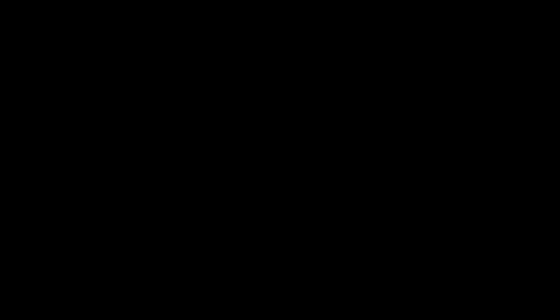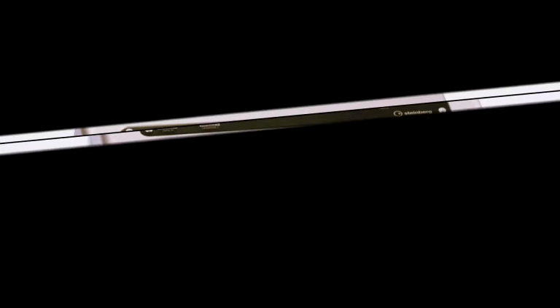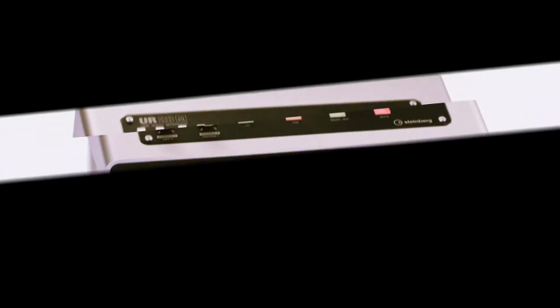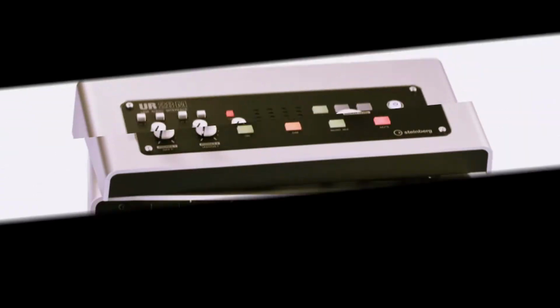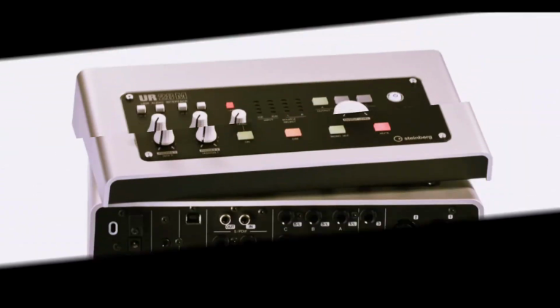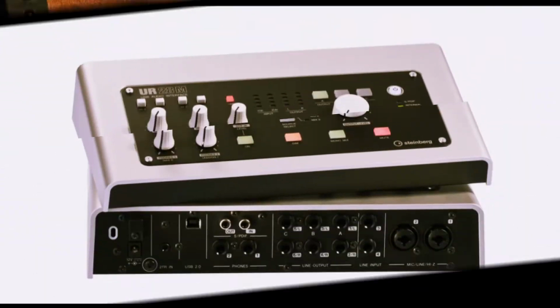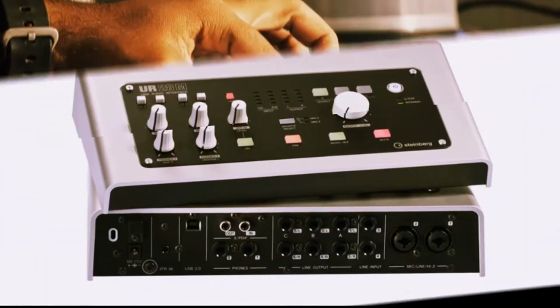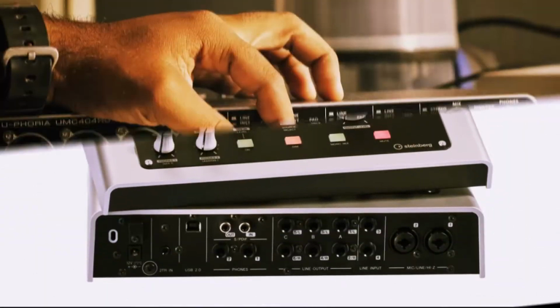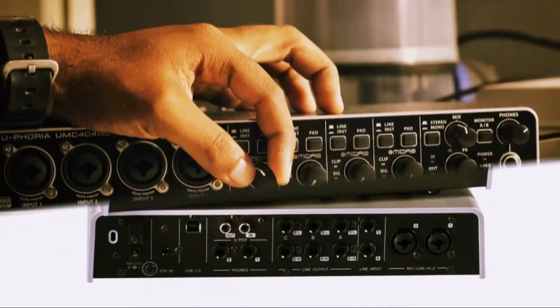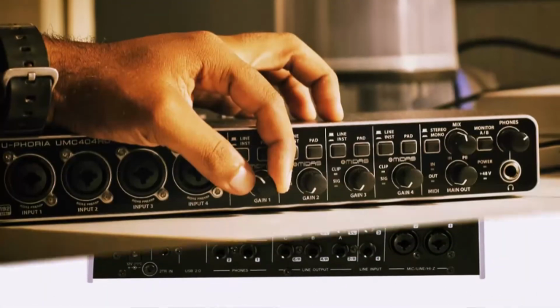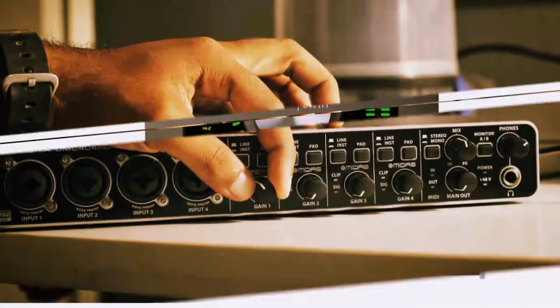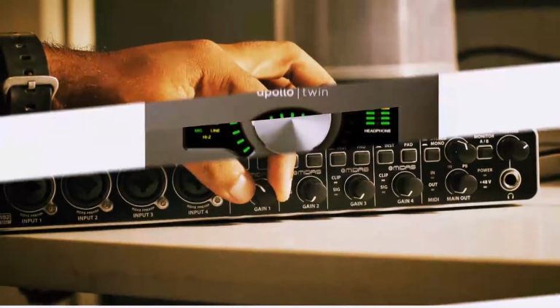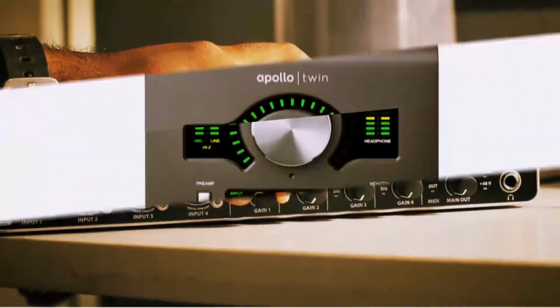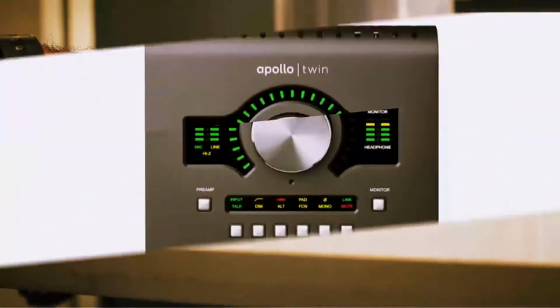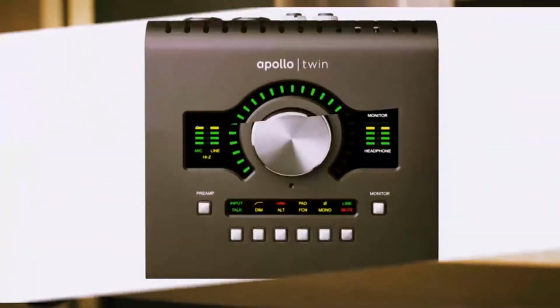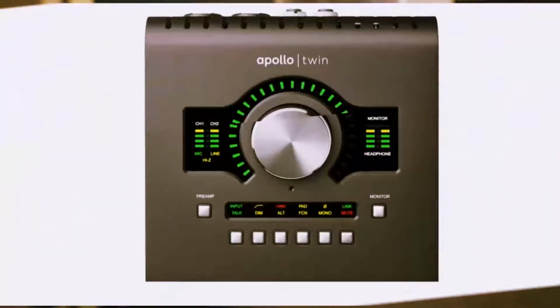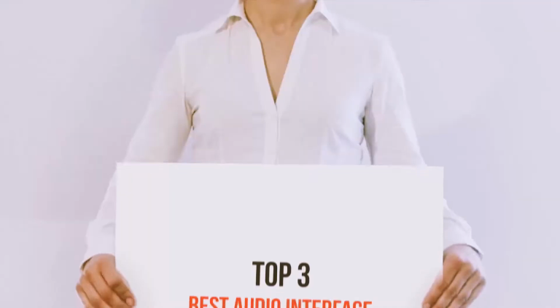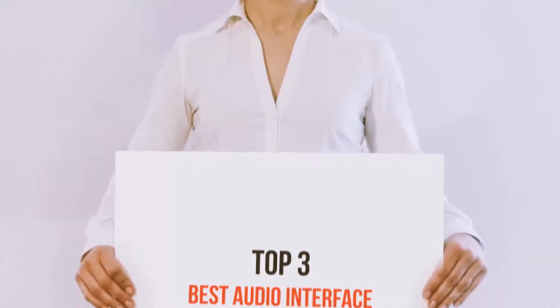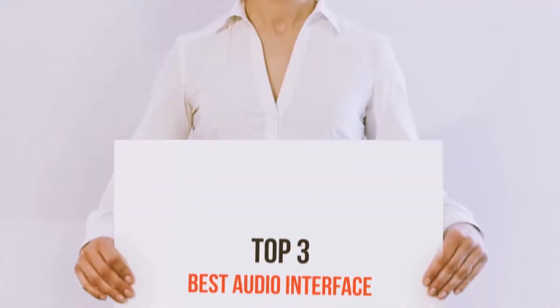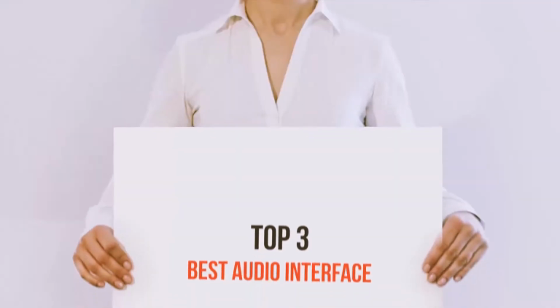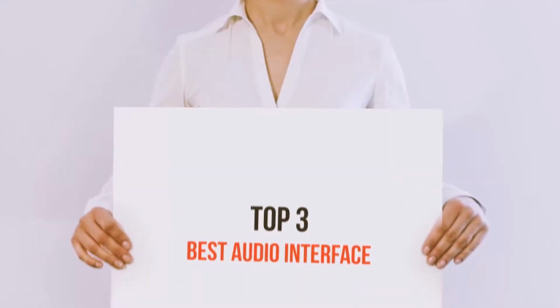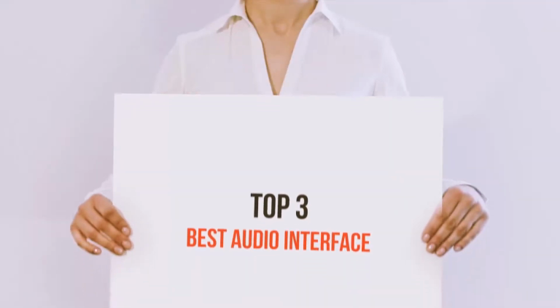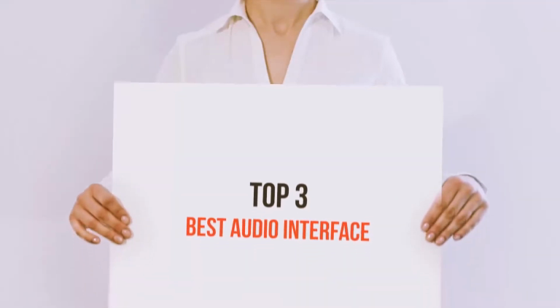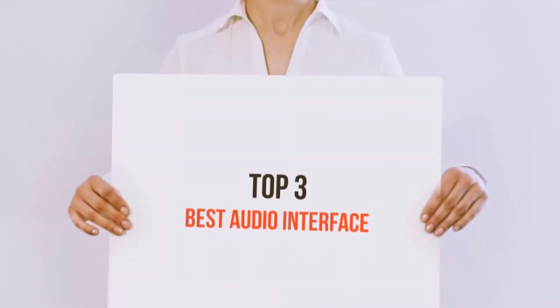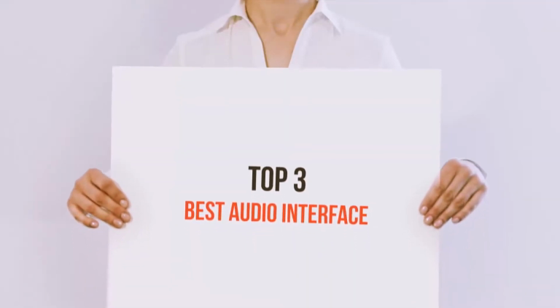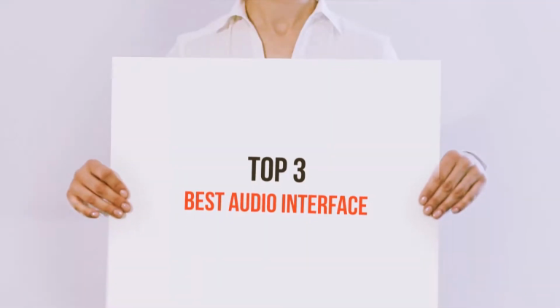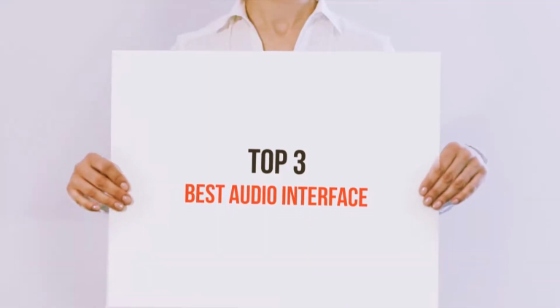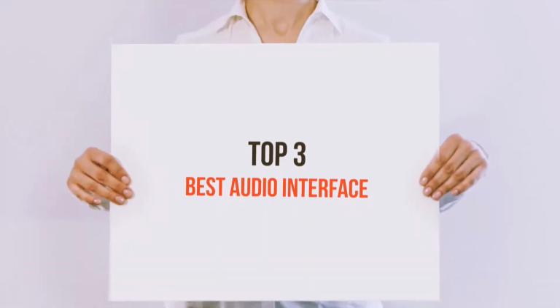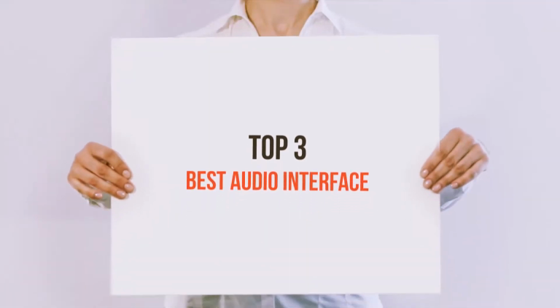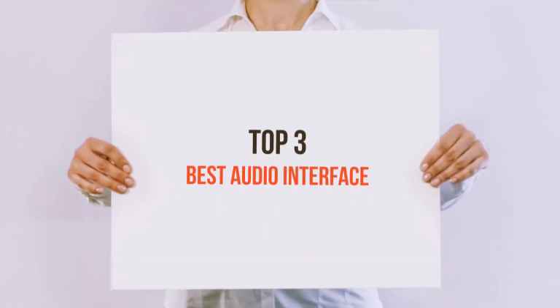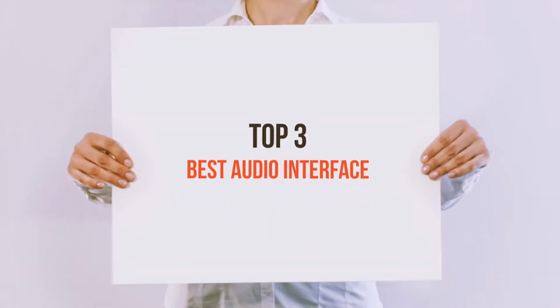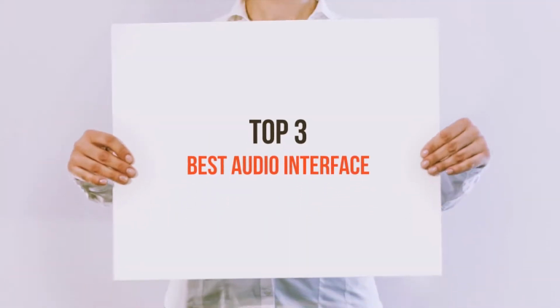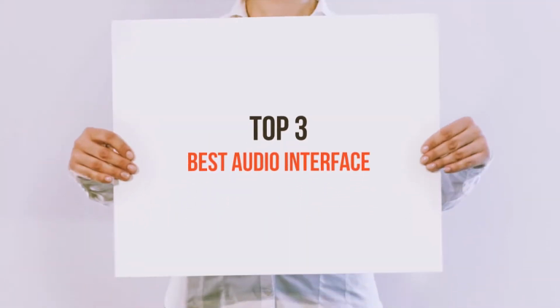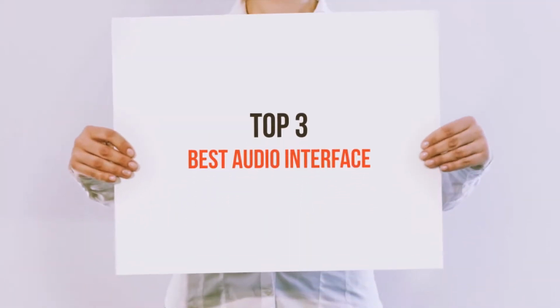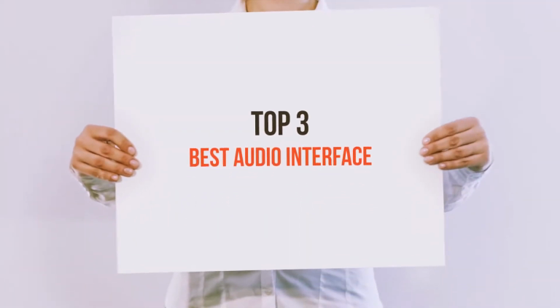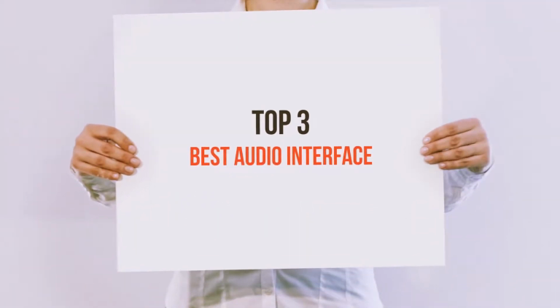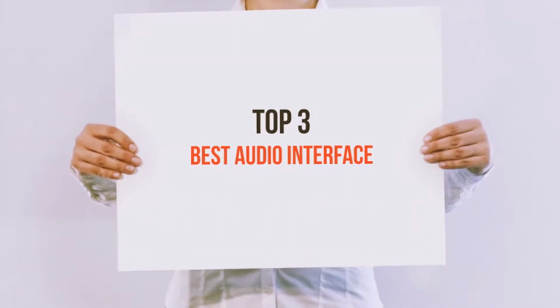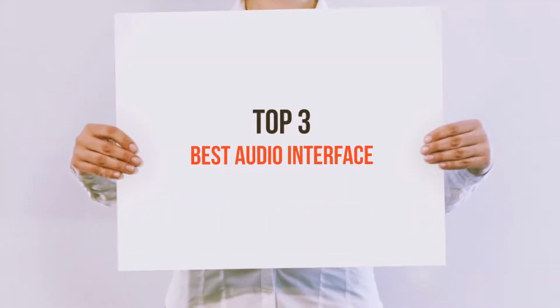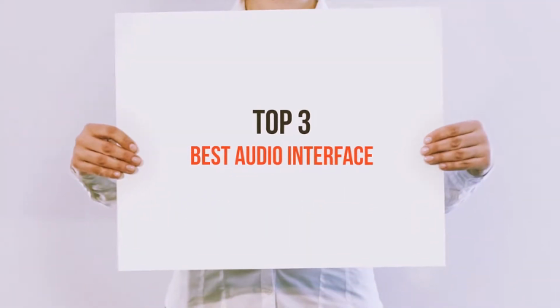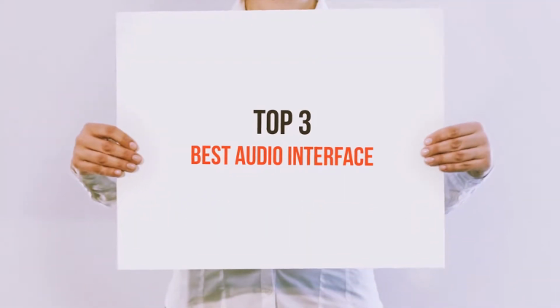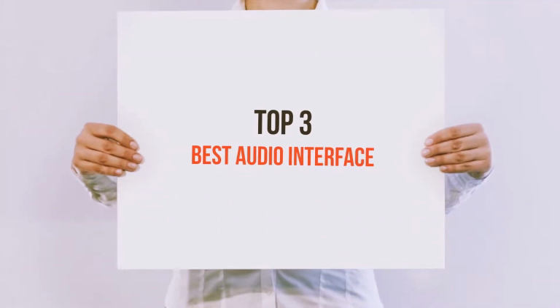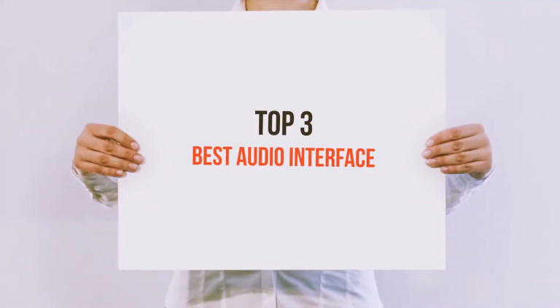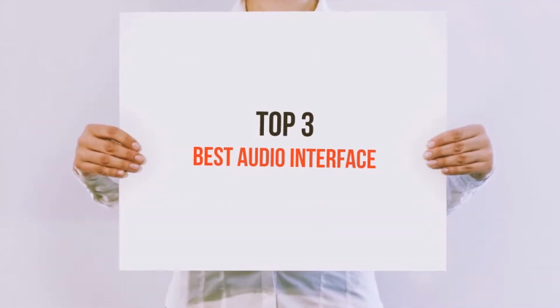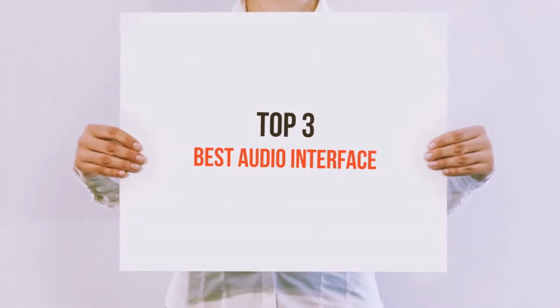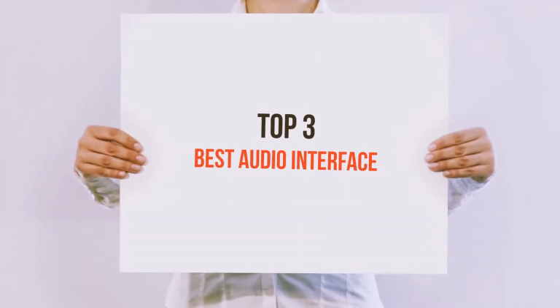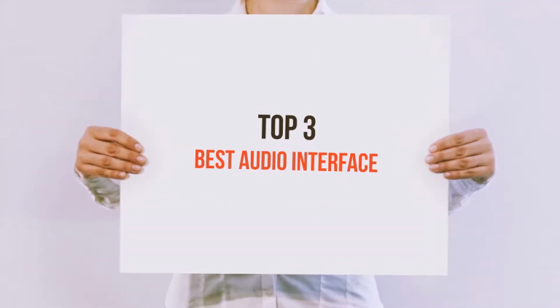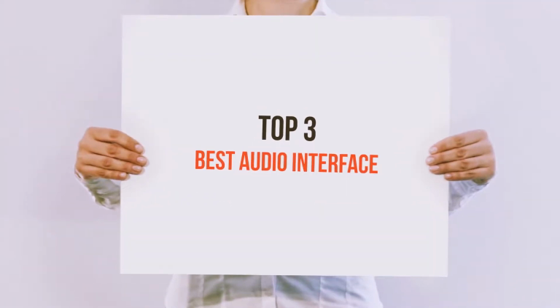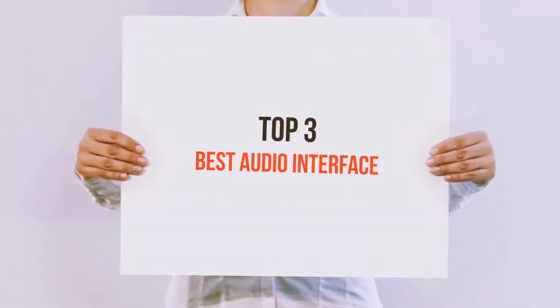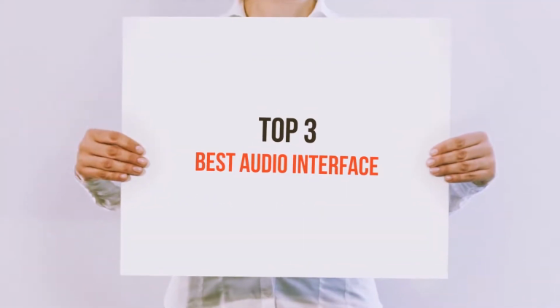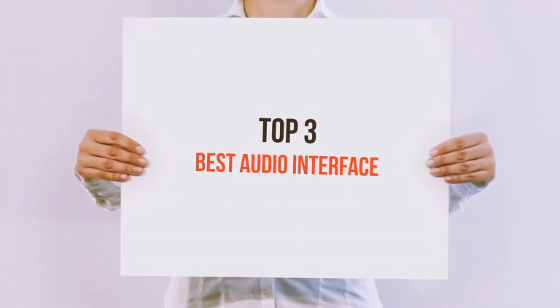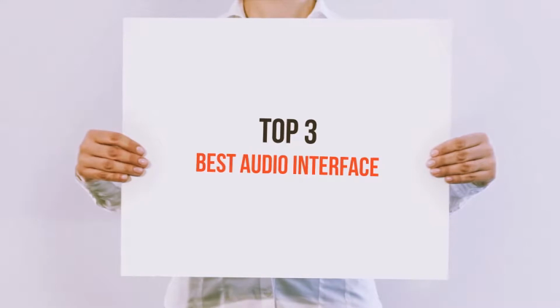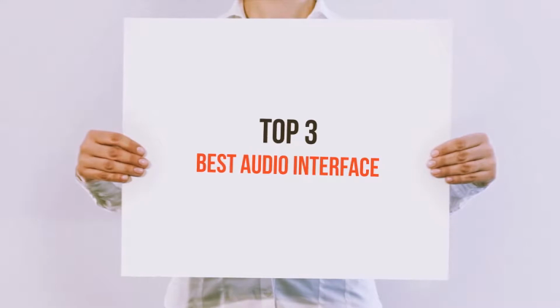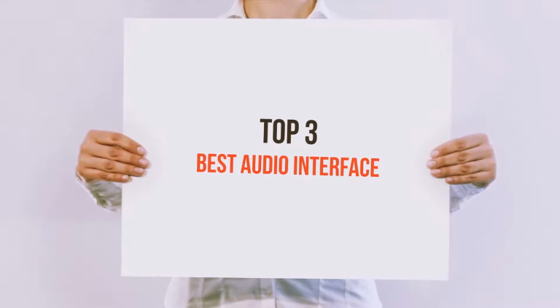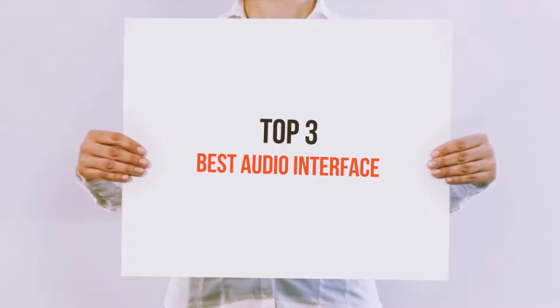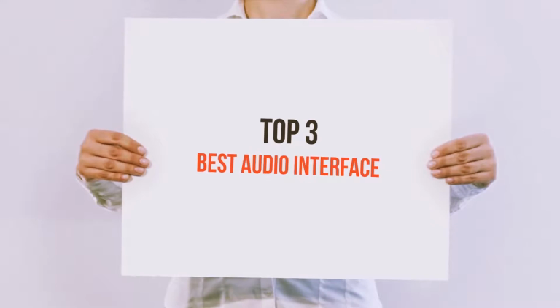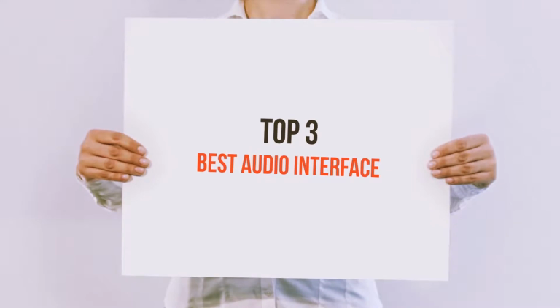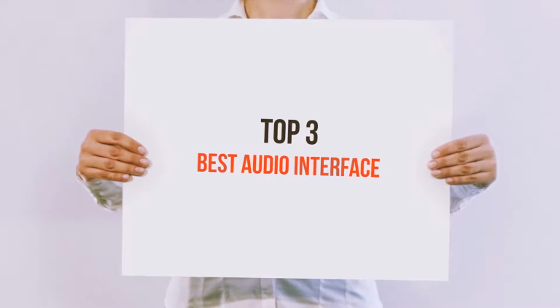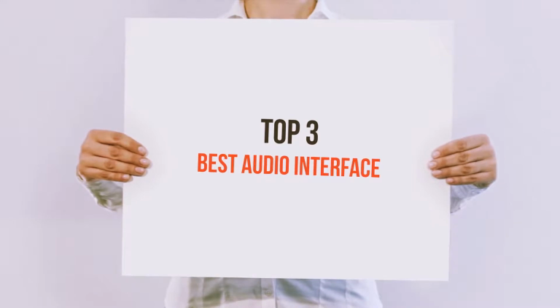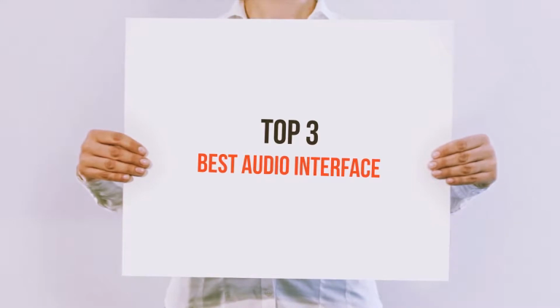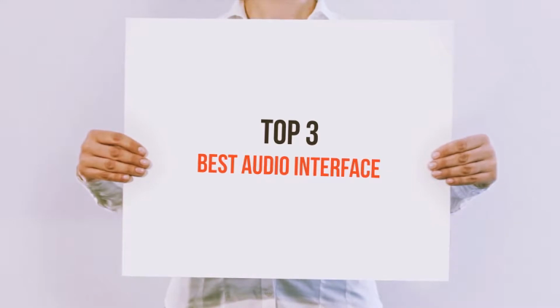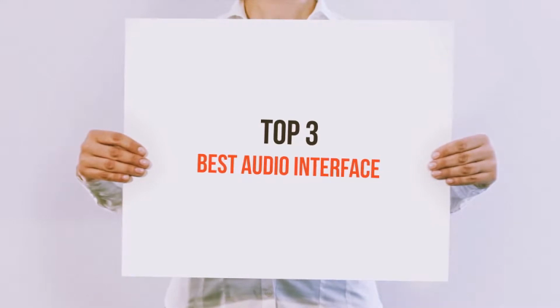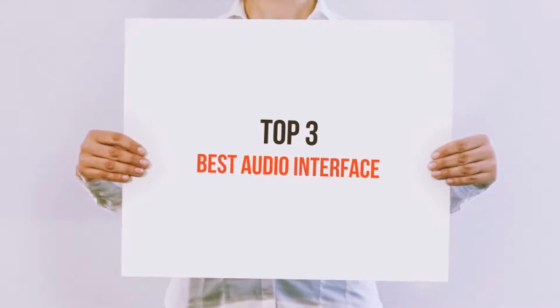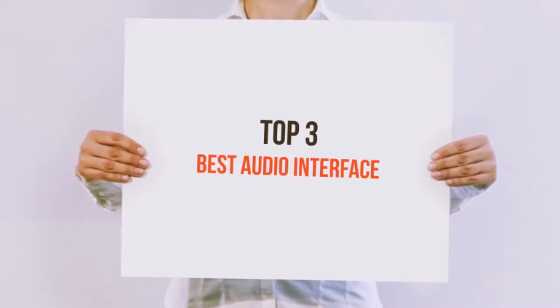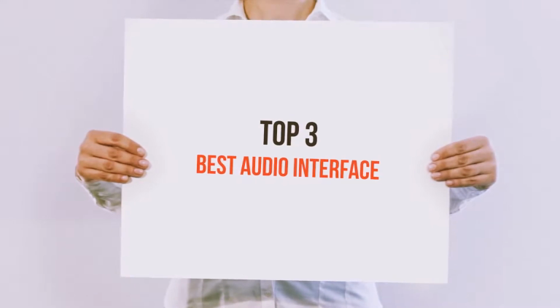Hi everyone, welcome back to my channel. Today I'm going to talk about the top three best audio interfaces.